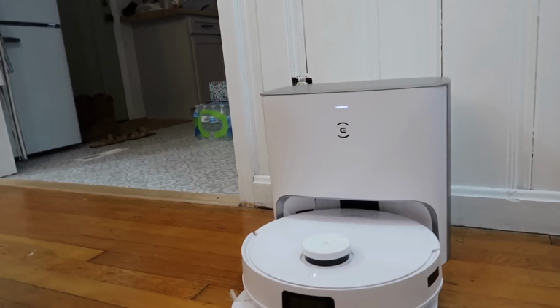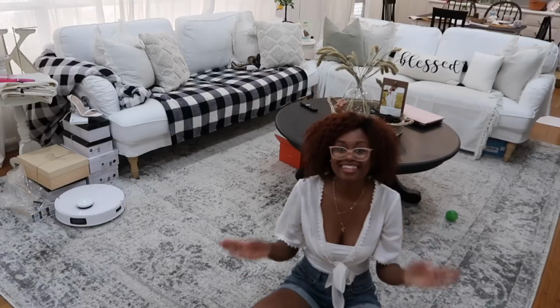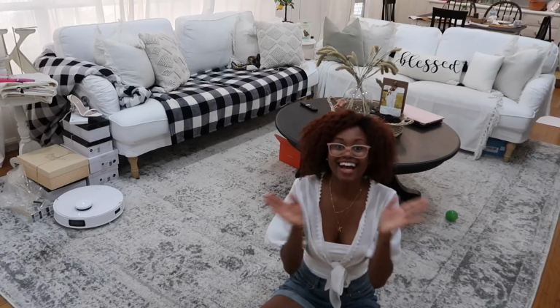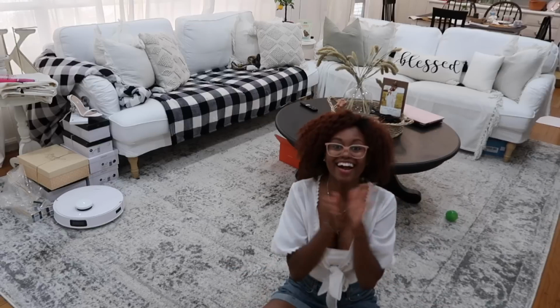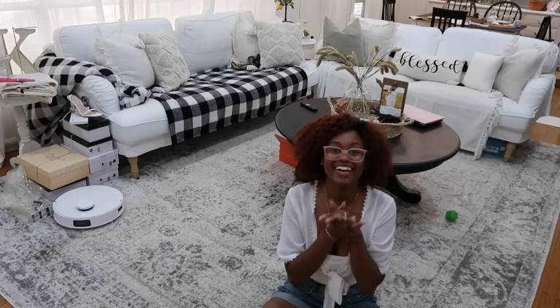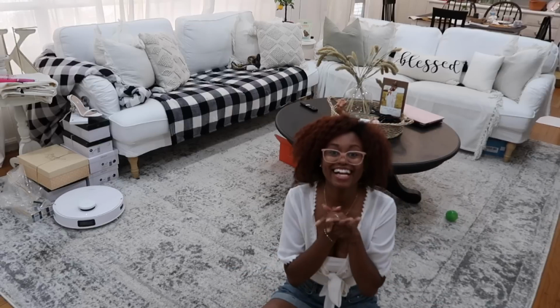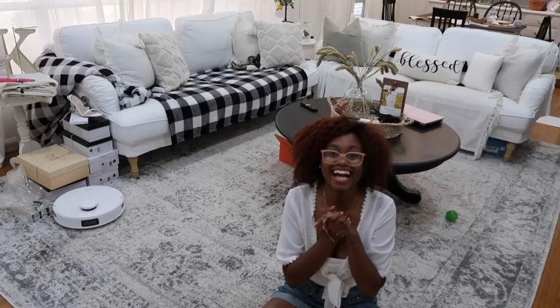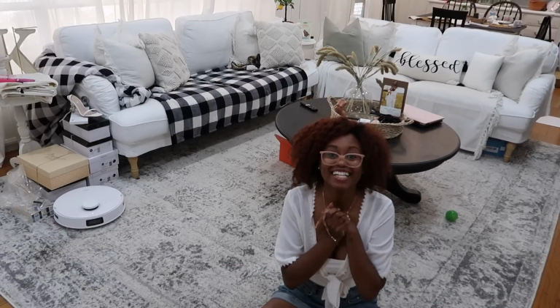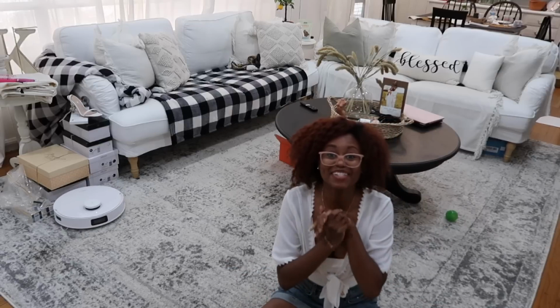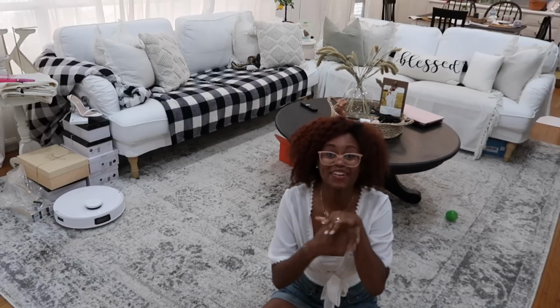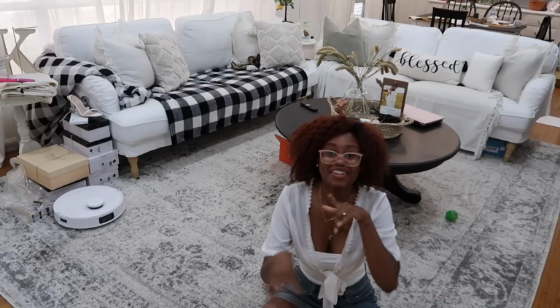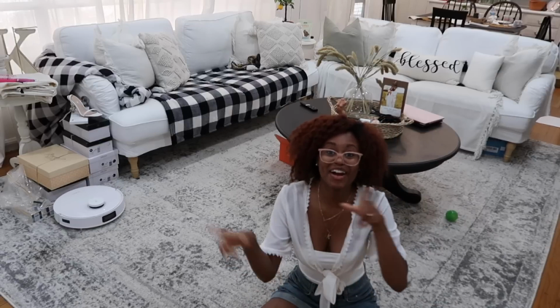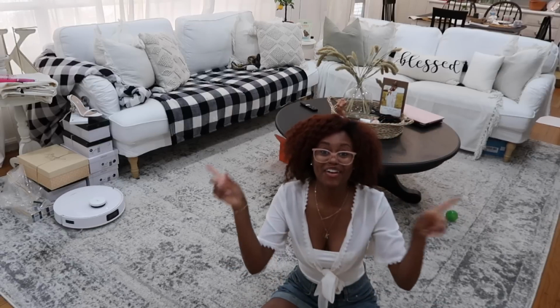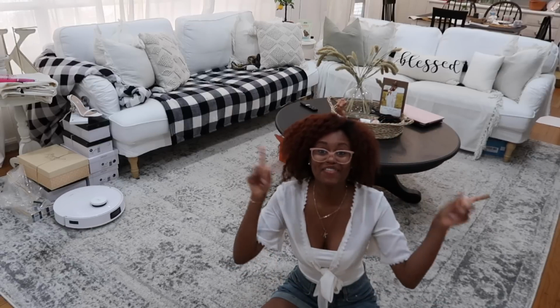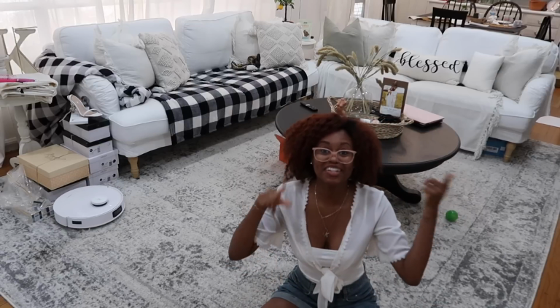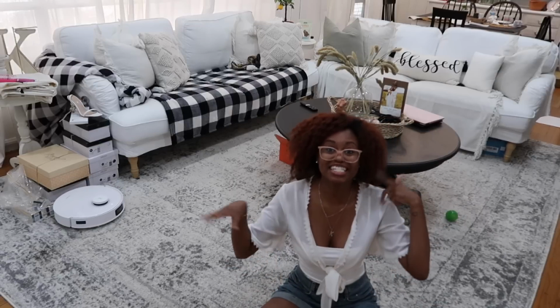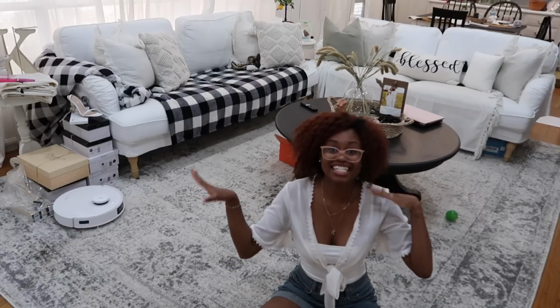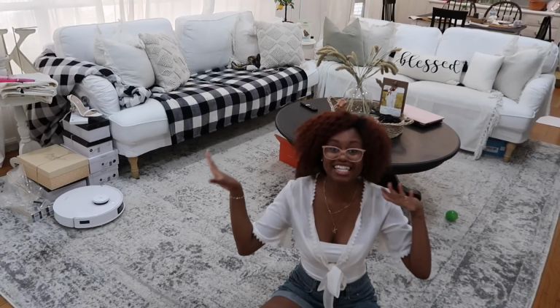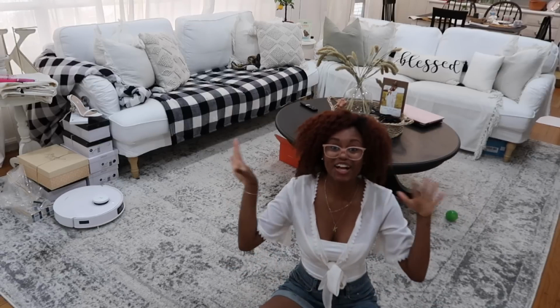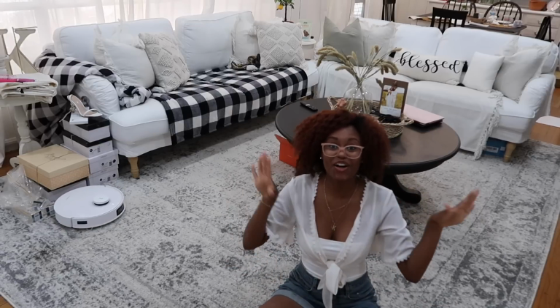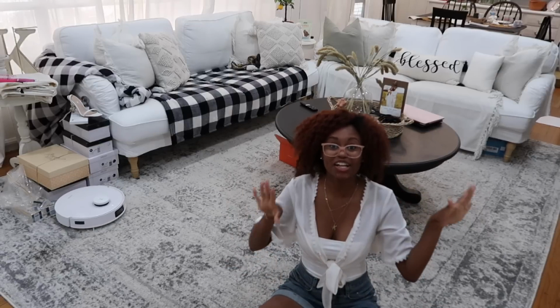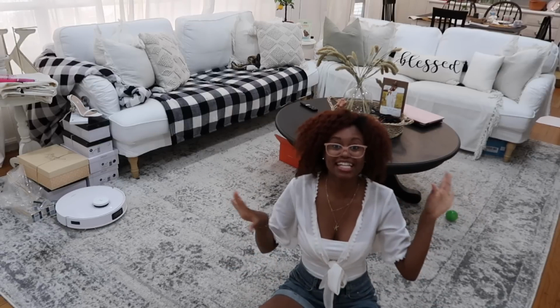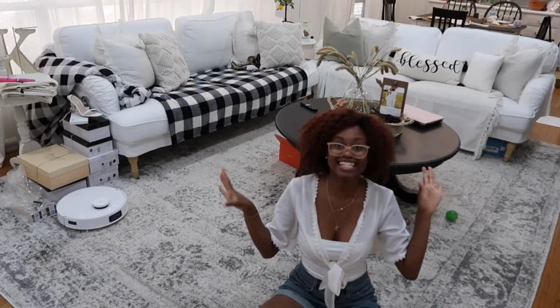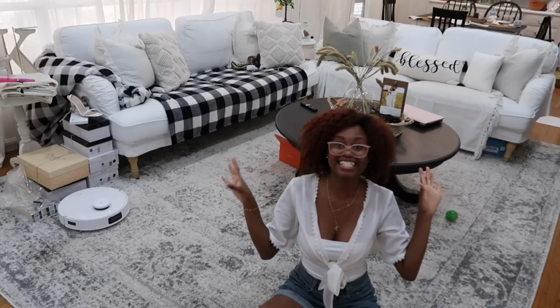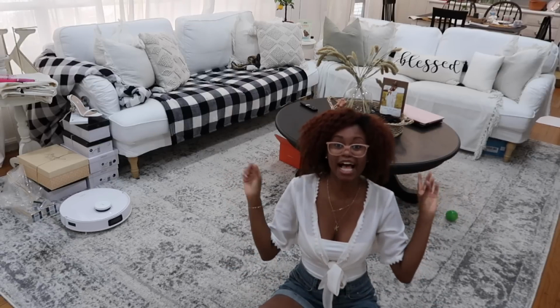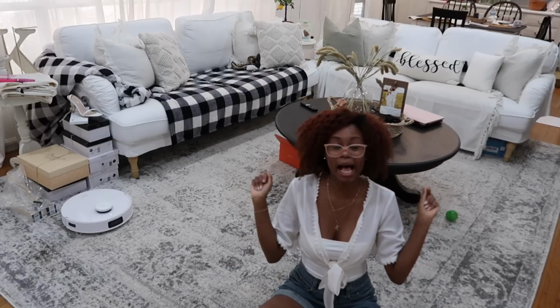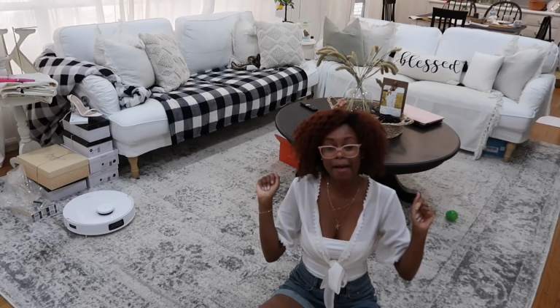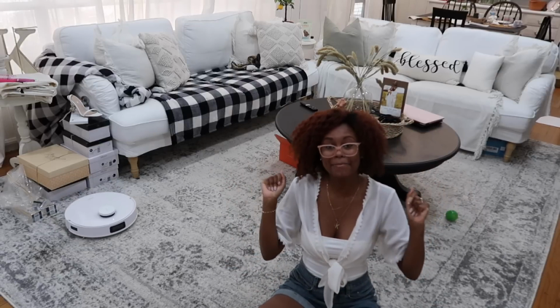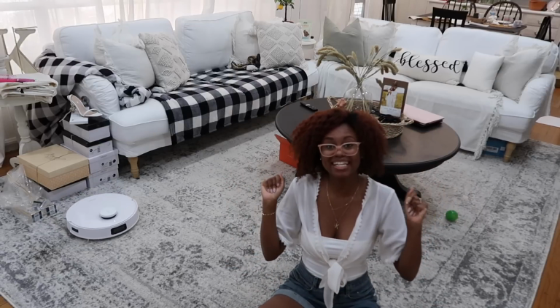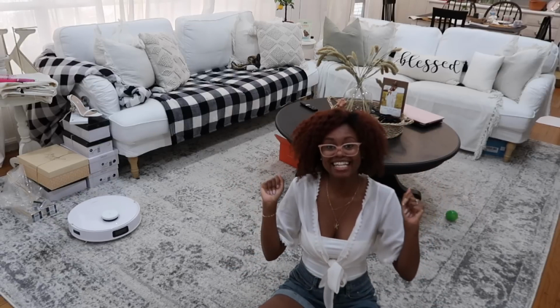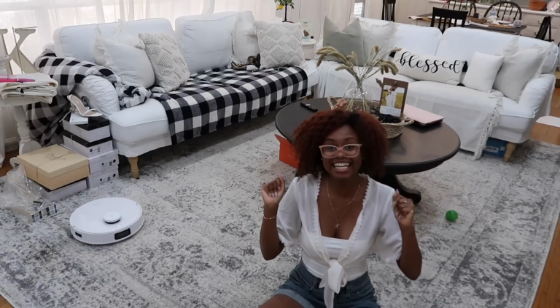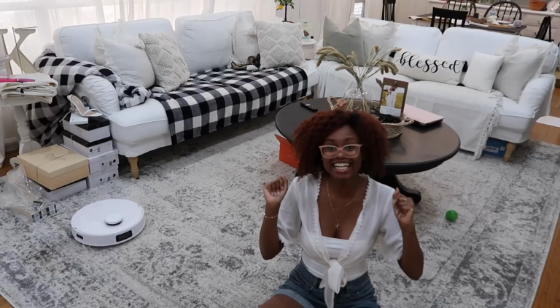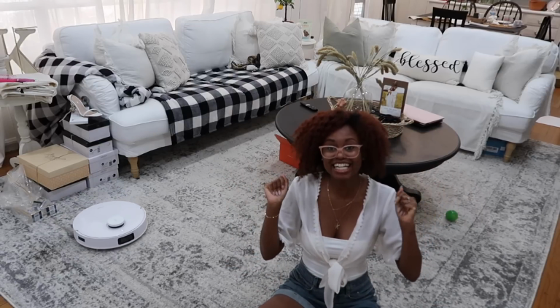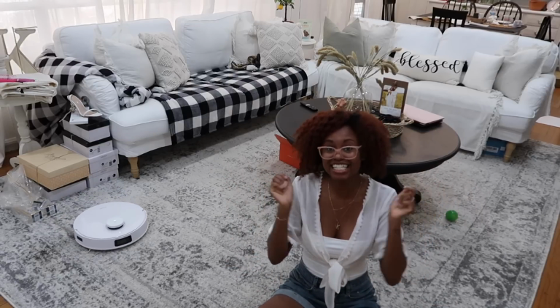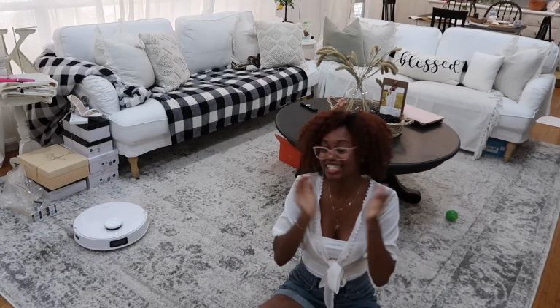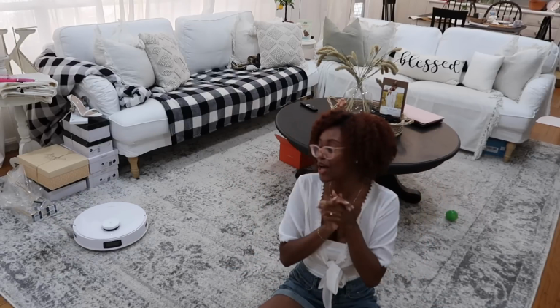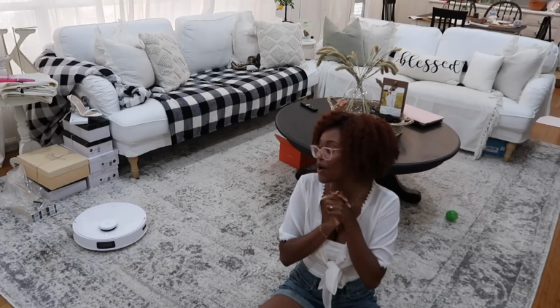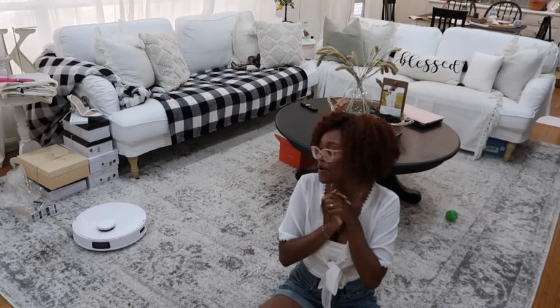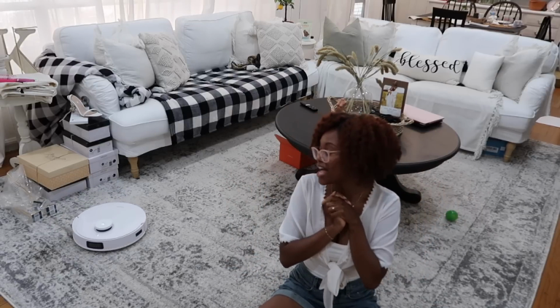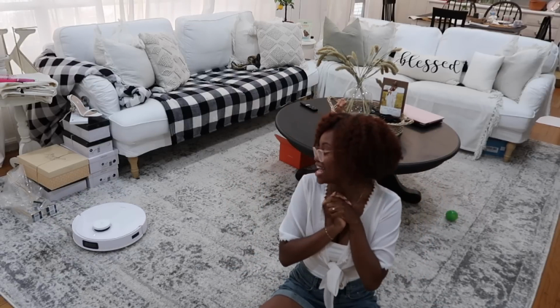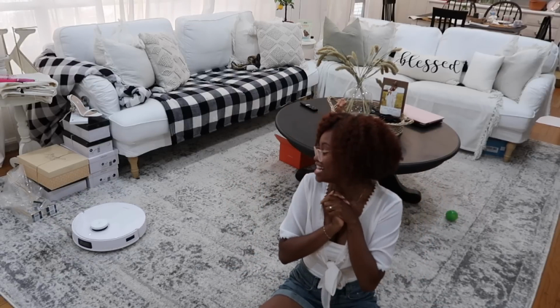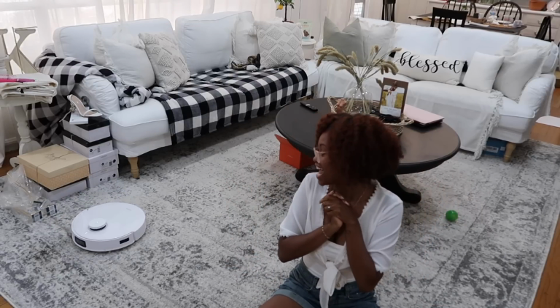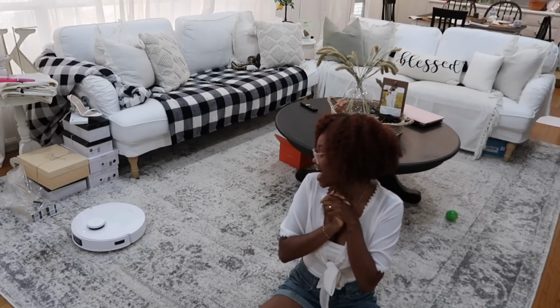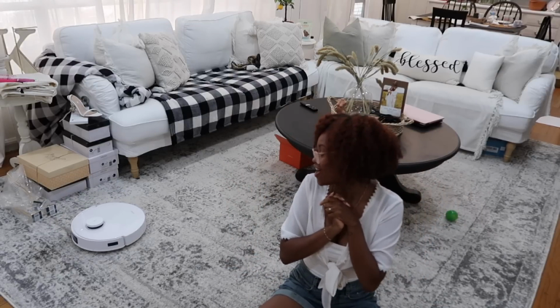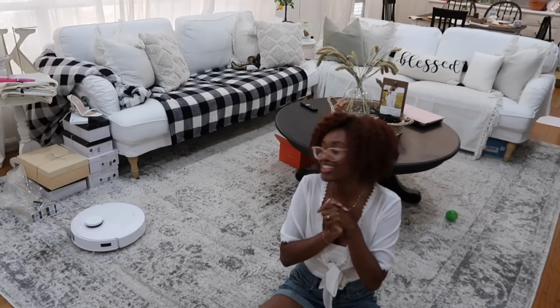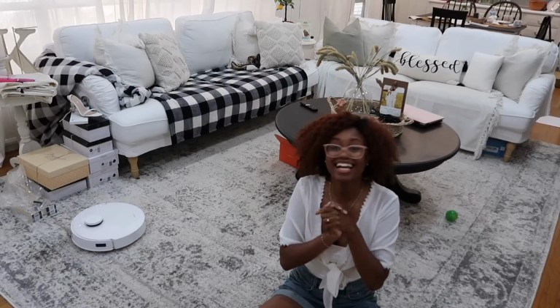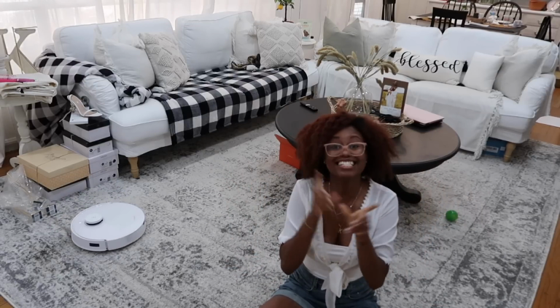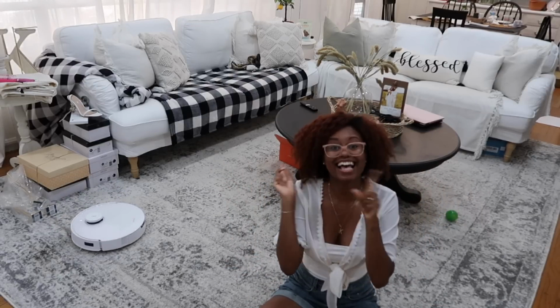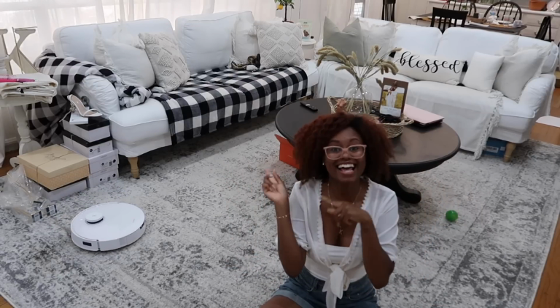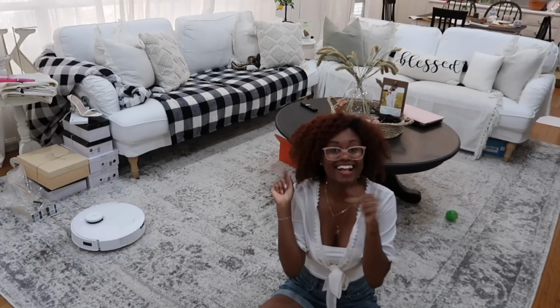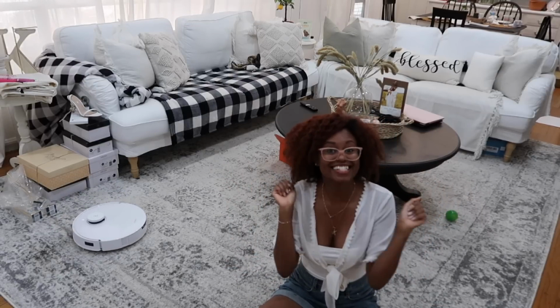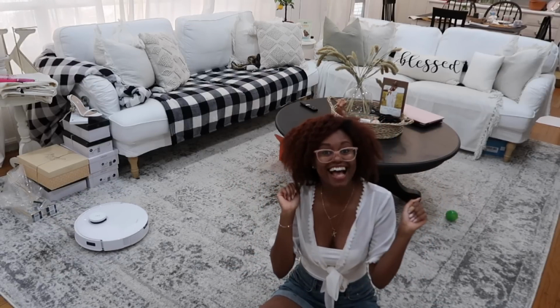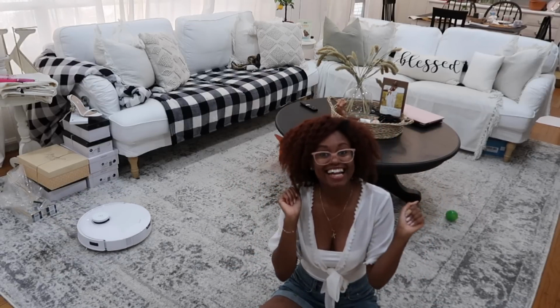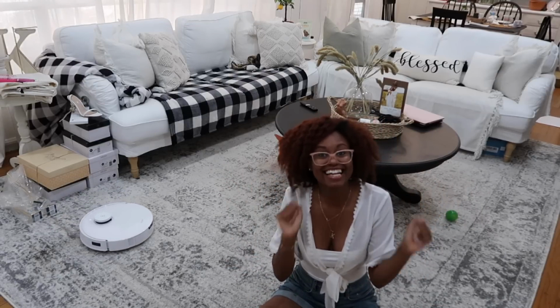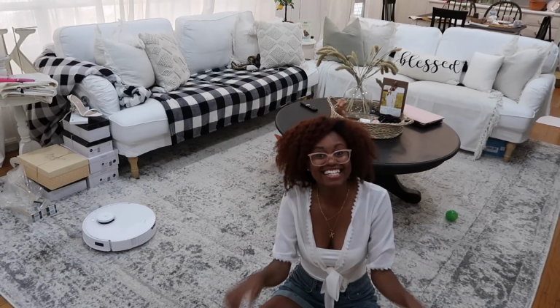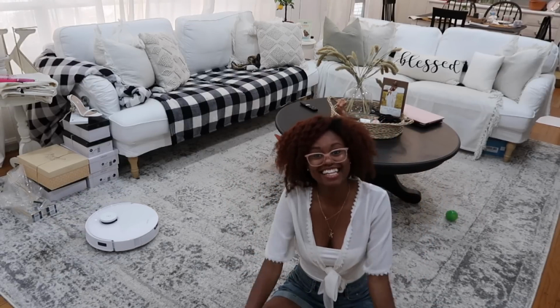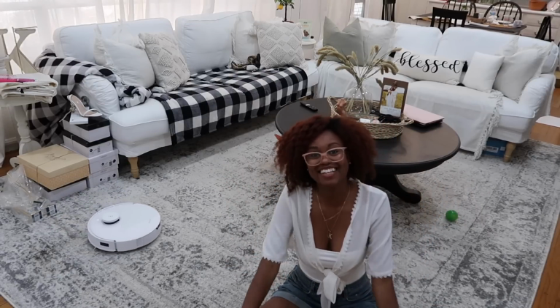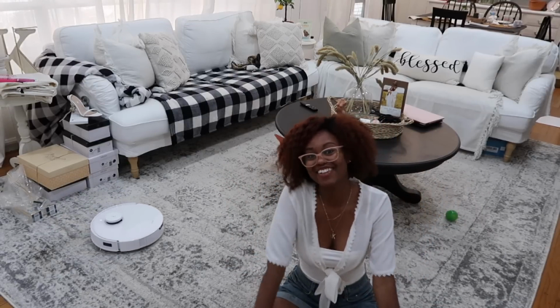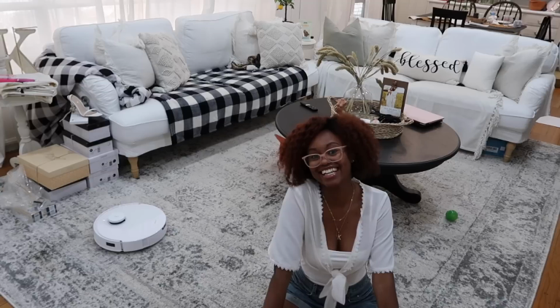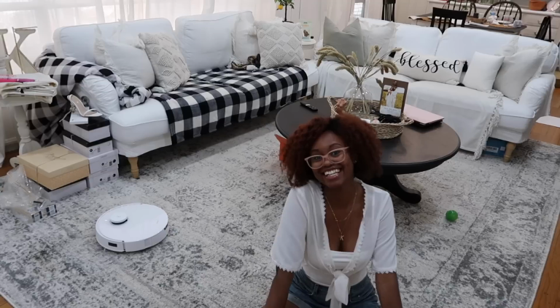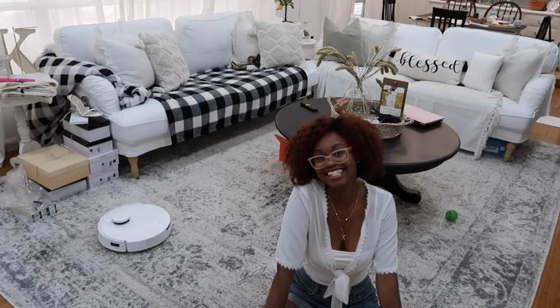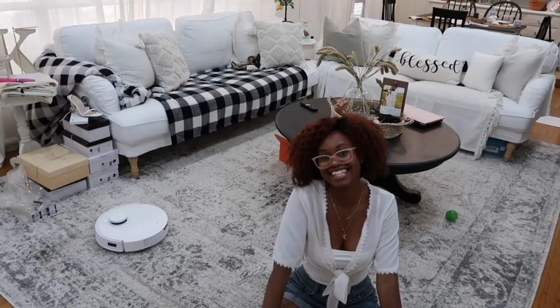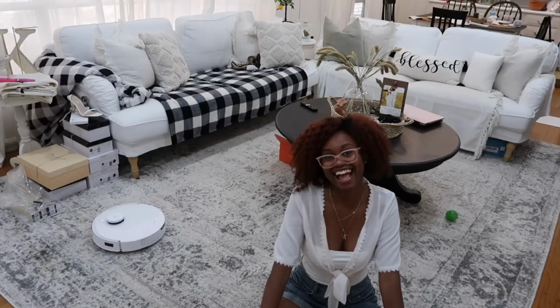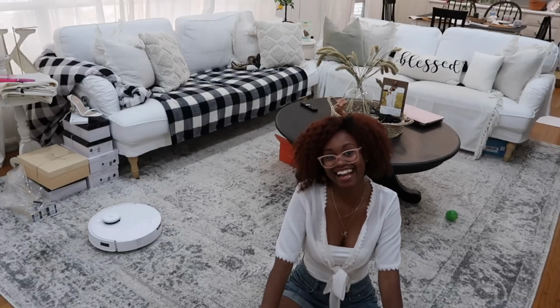Alright guys, we are officially all cleaned up in here, so now let's head outside and continue working on the shed.